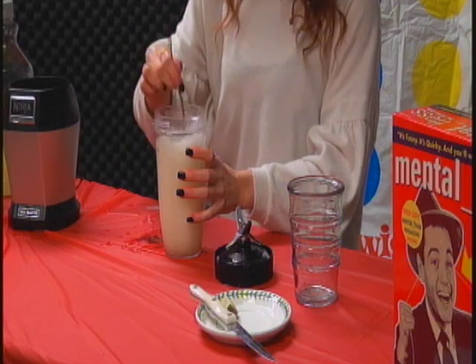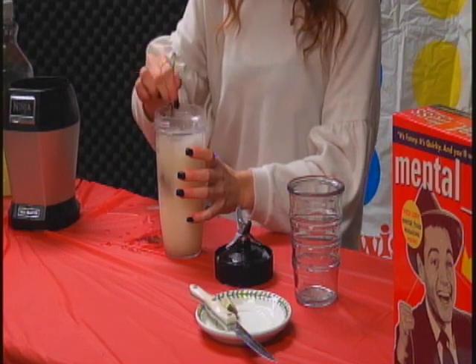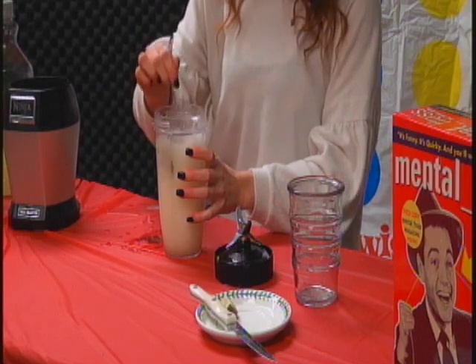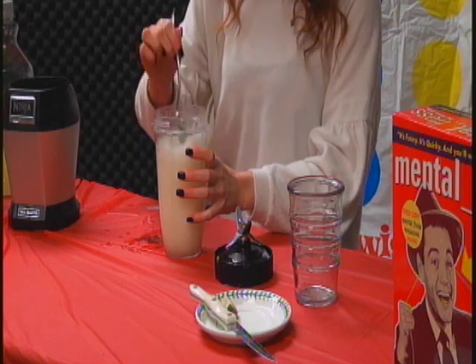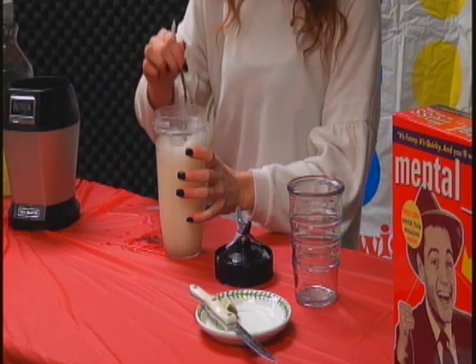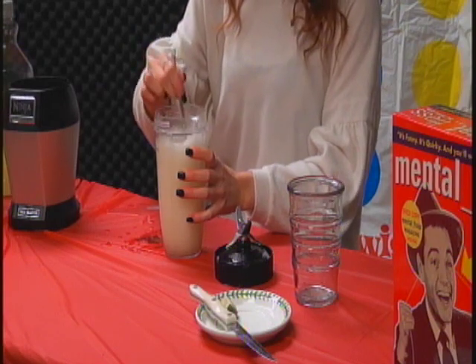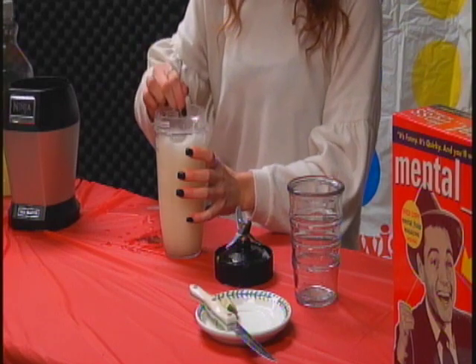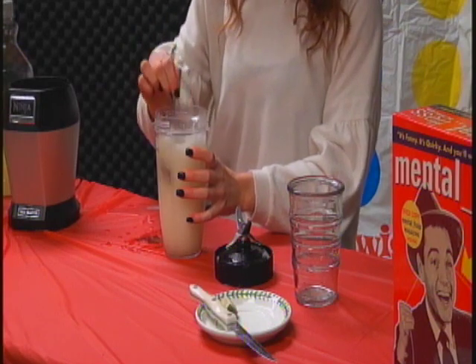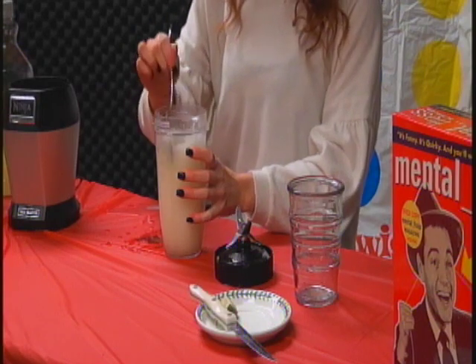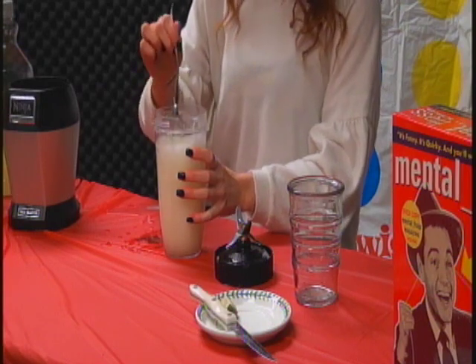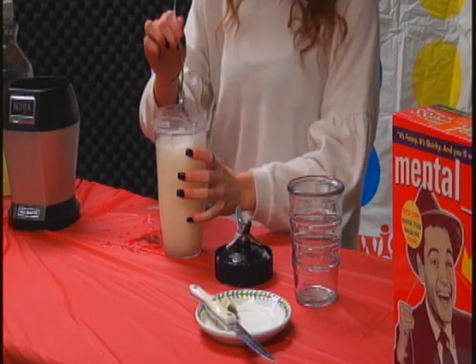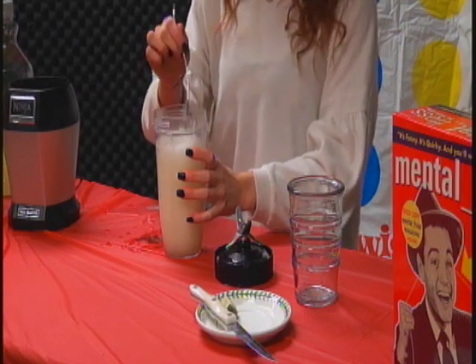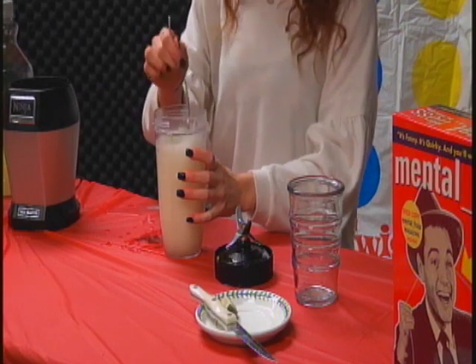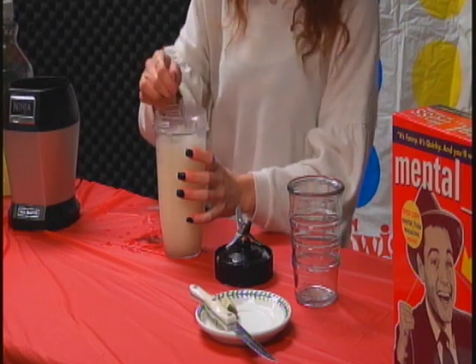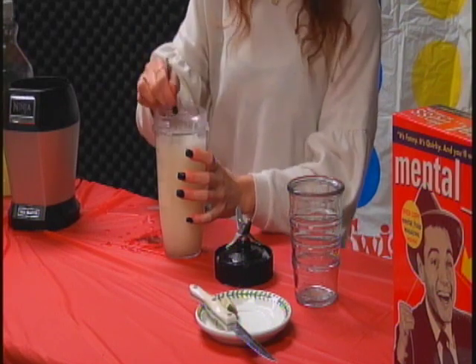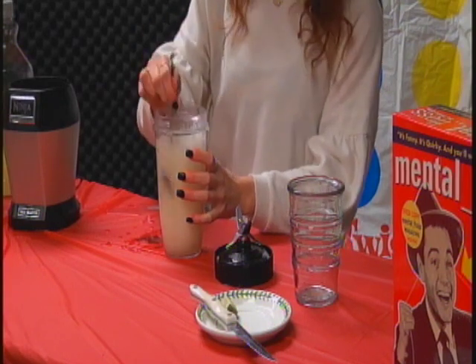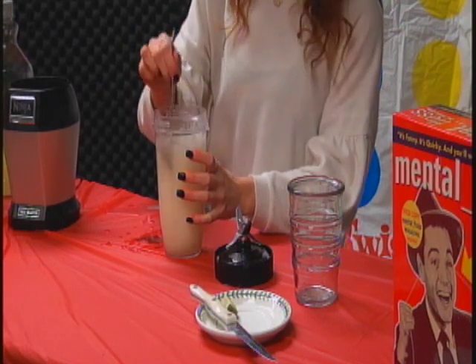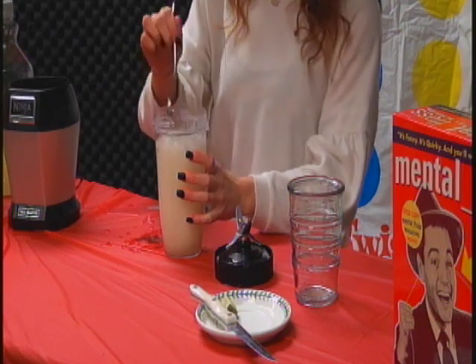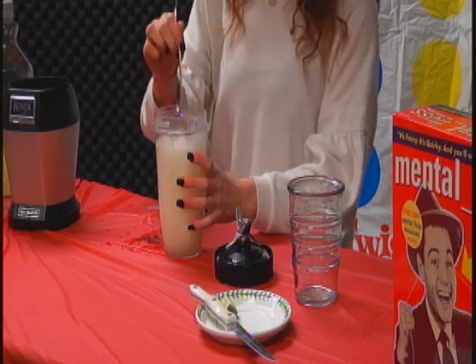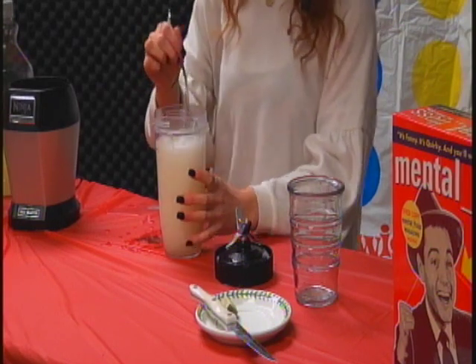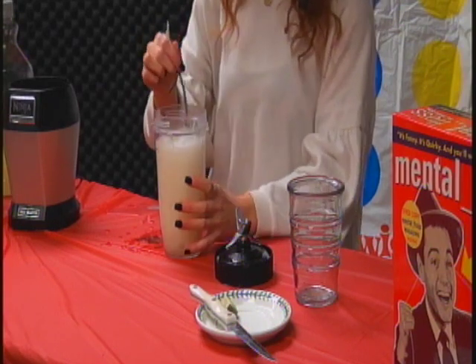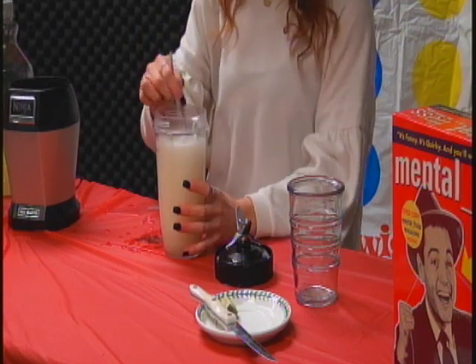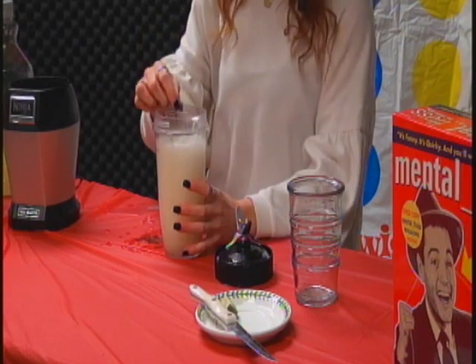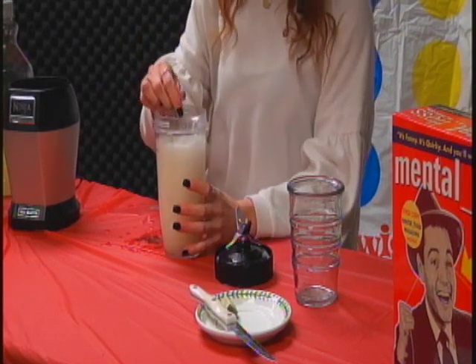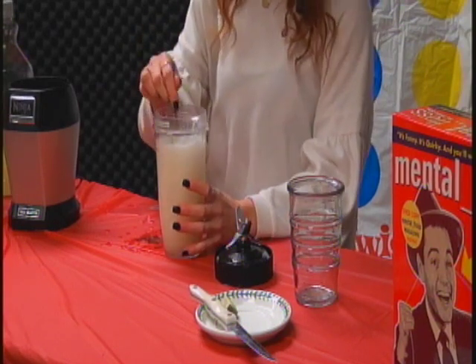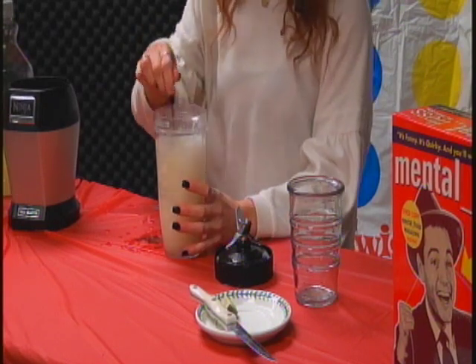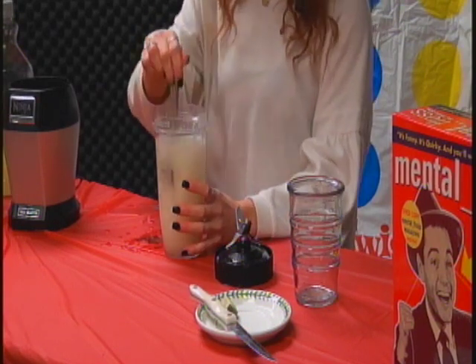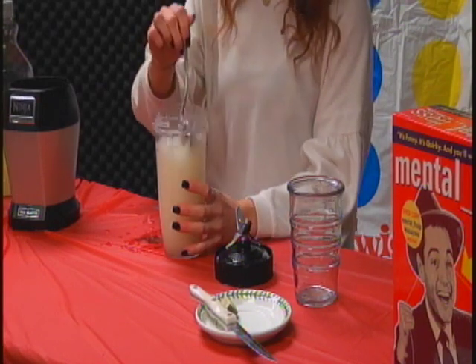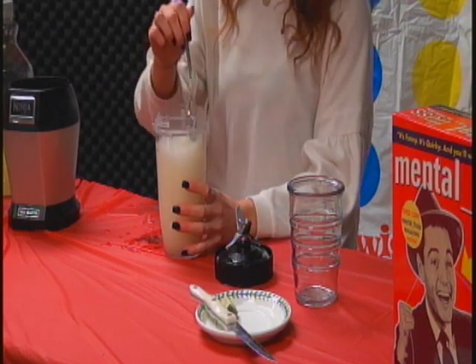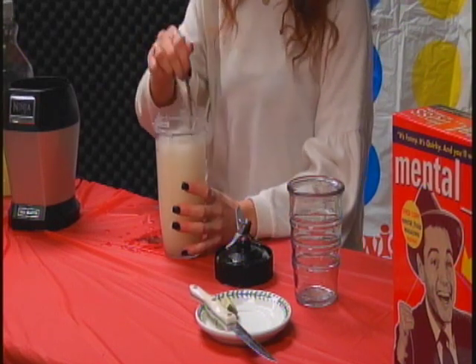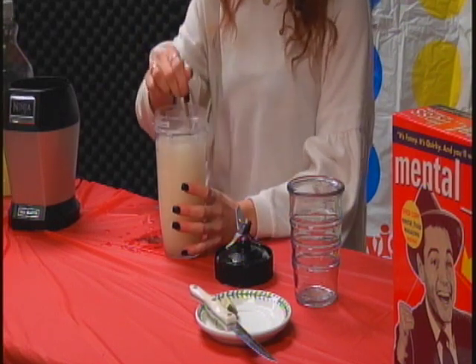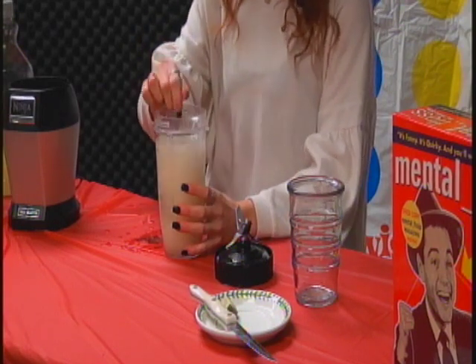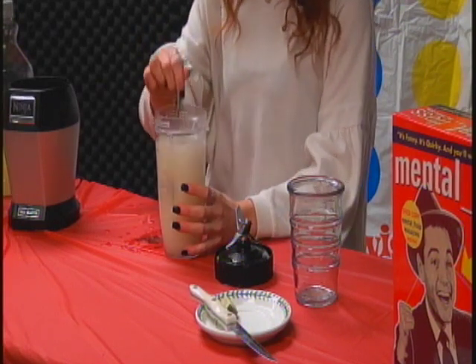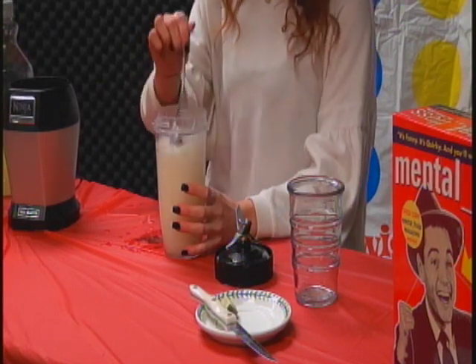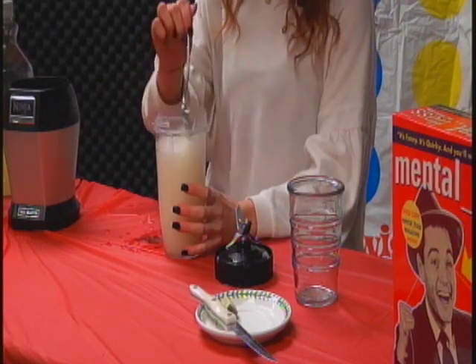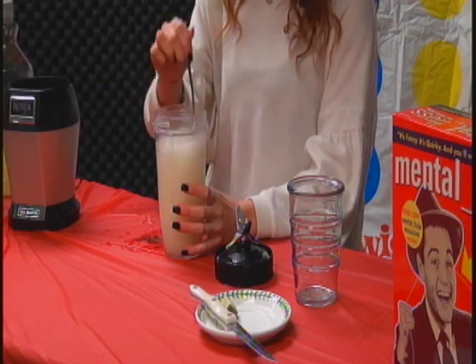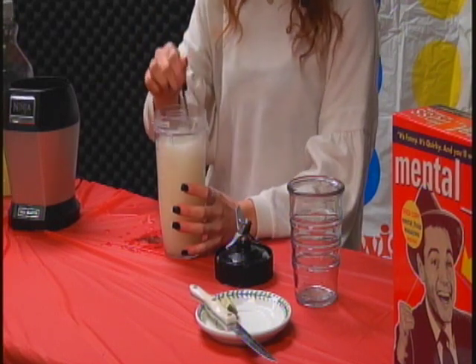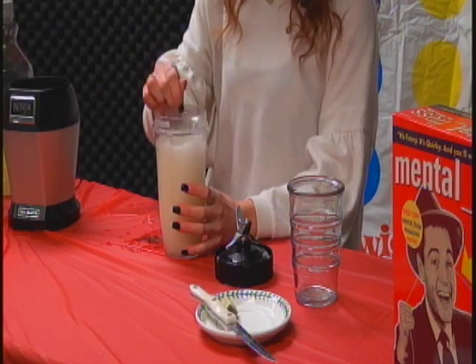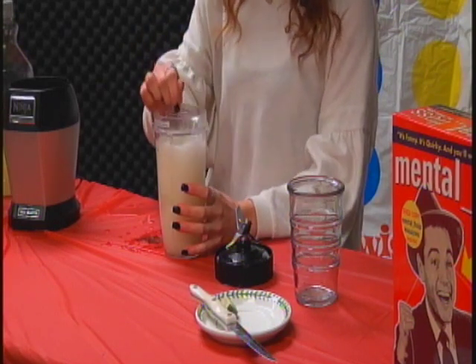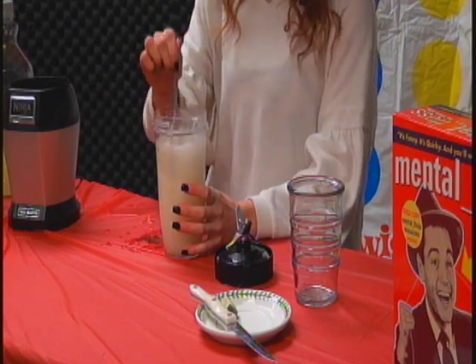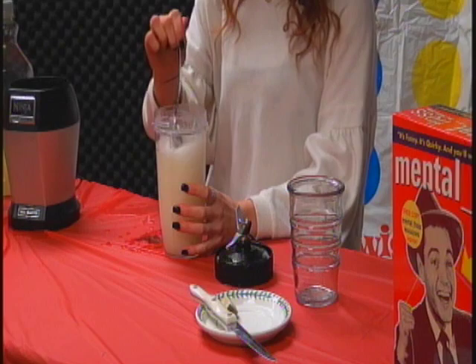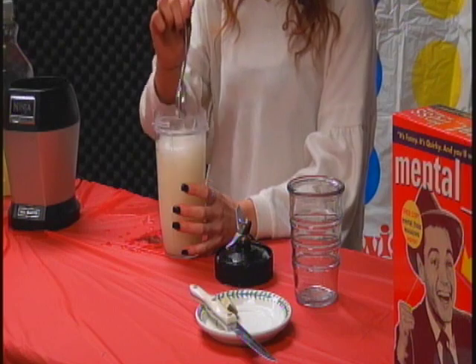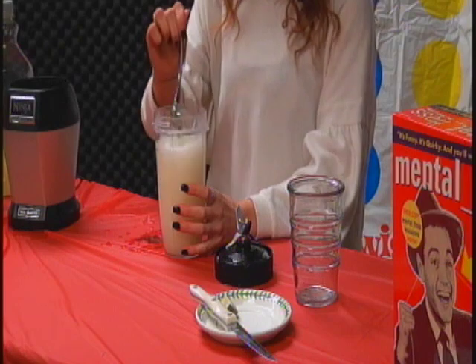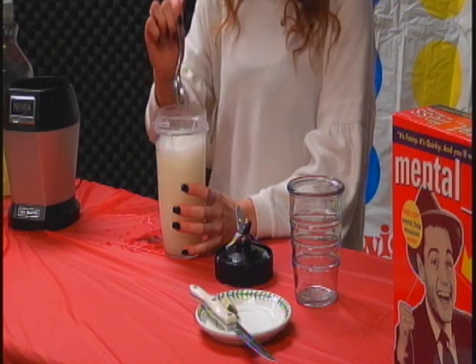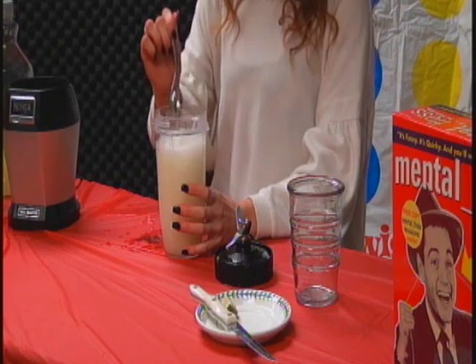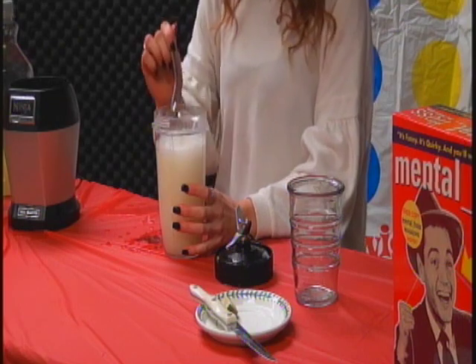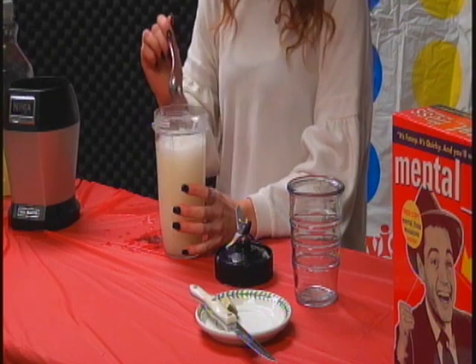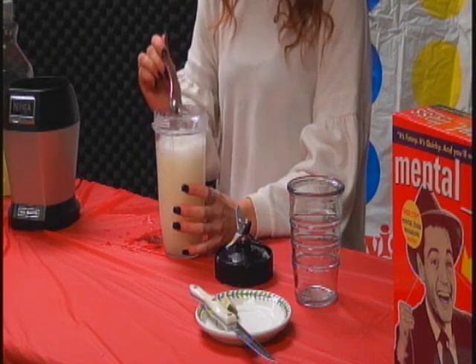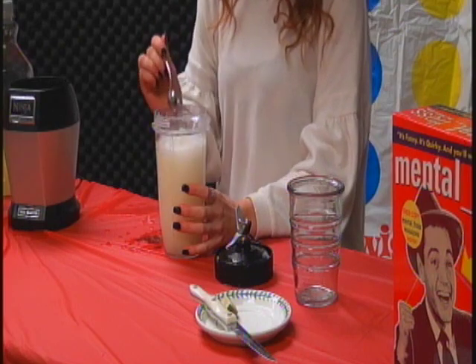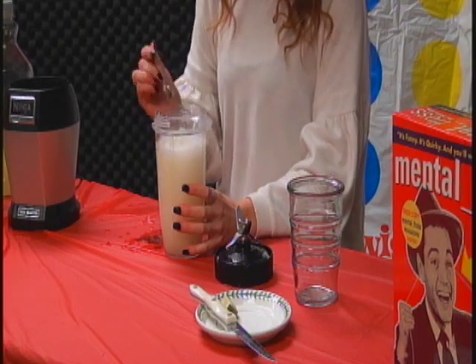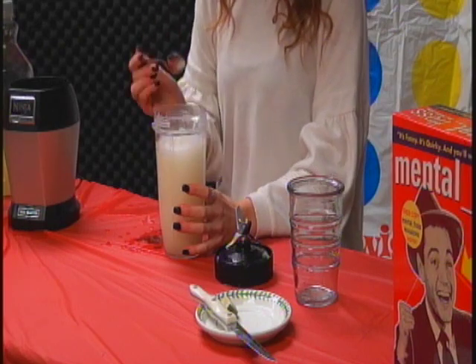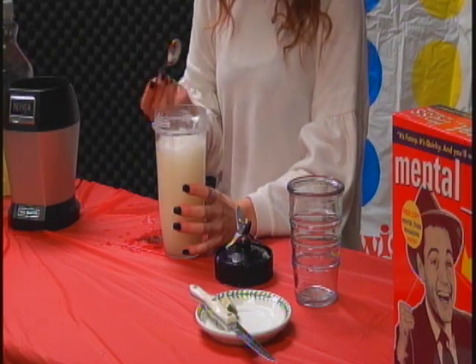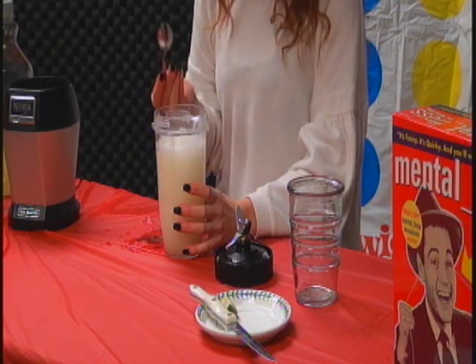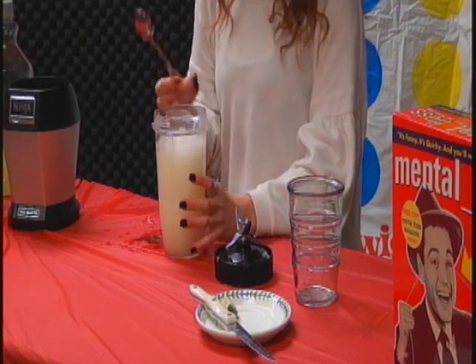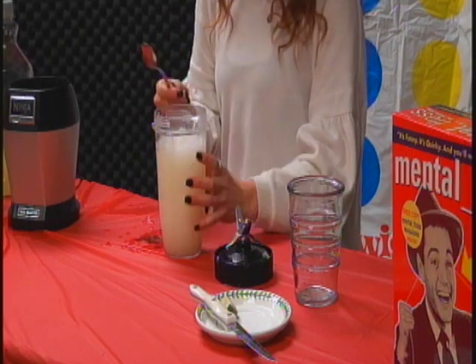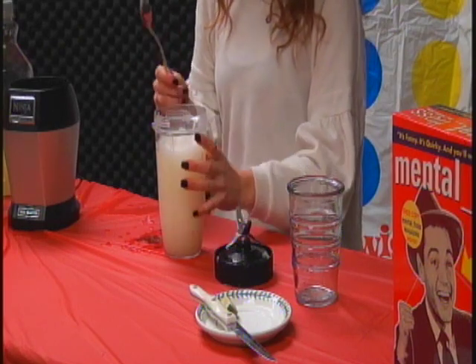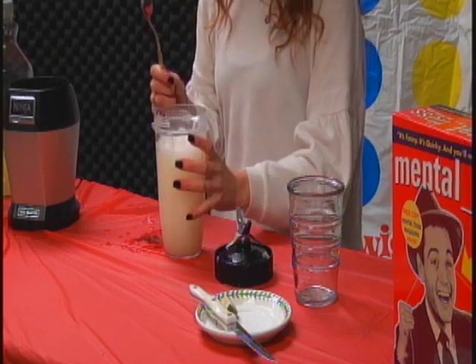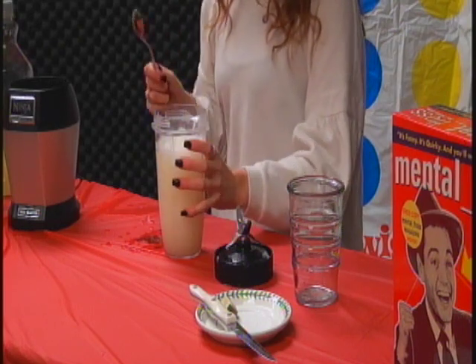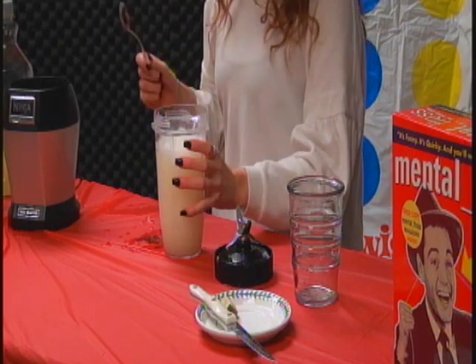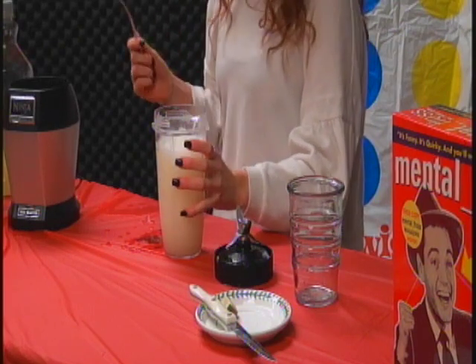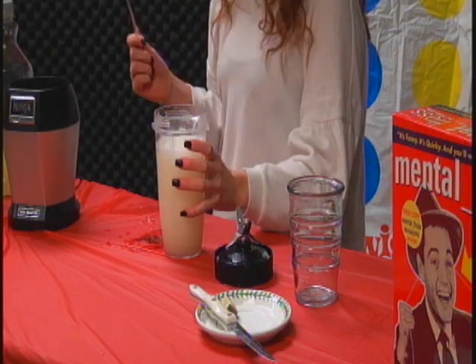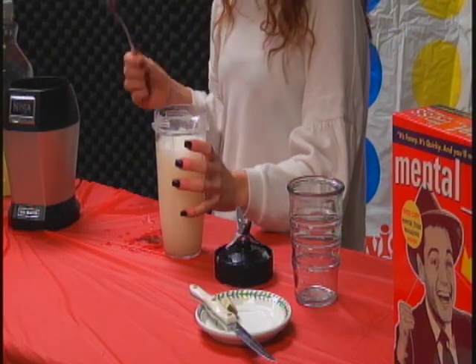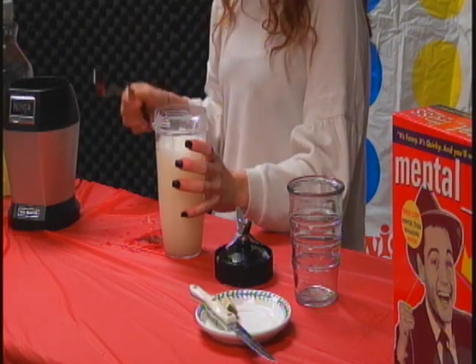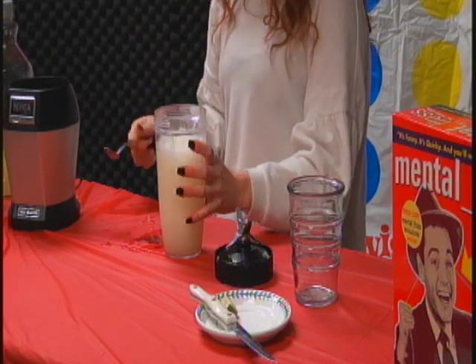Yeah, that looks good. Way better than anything you can get at Fuzzy's or On the Border, because it's homemade and we like that. We like homemade.